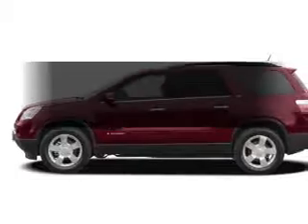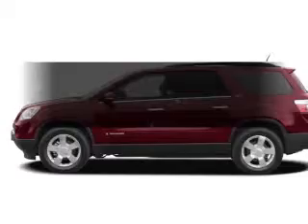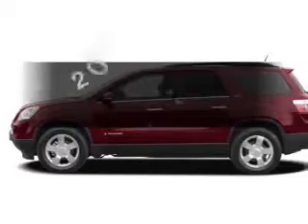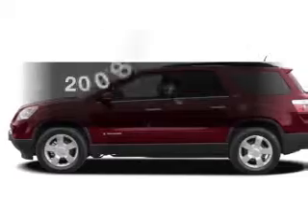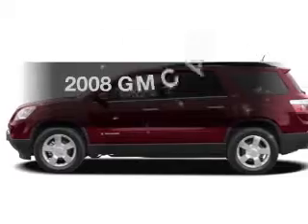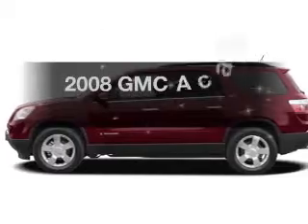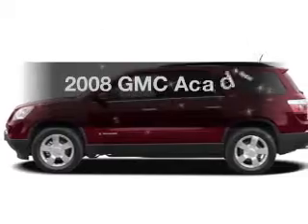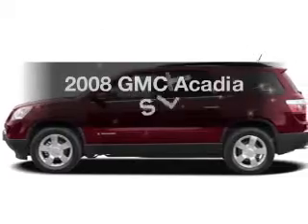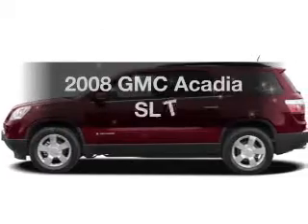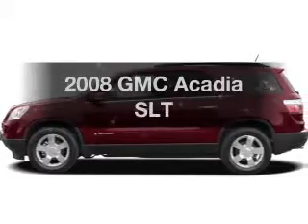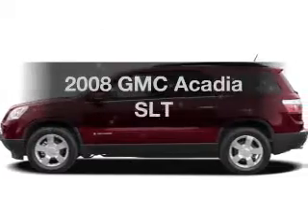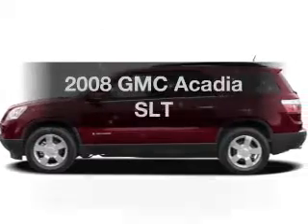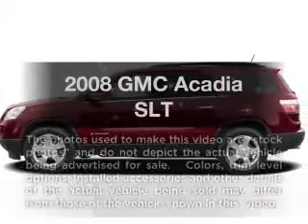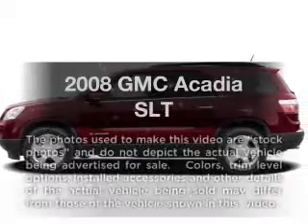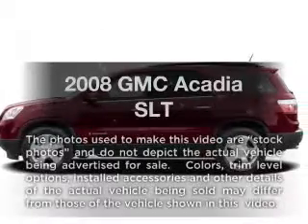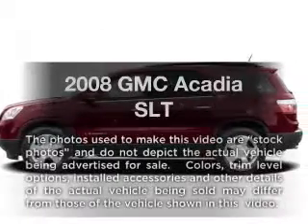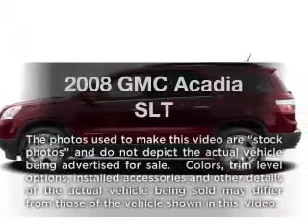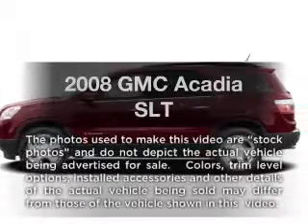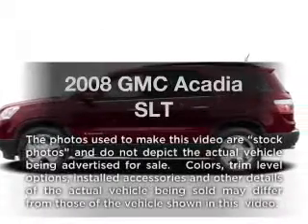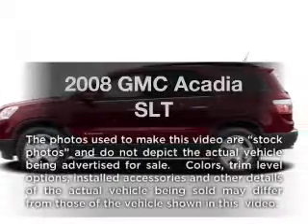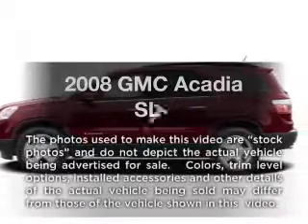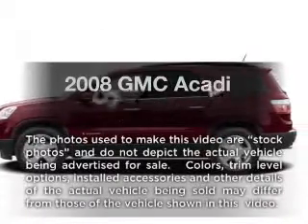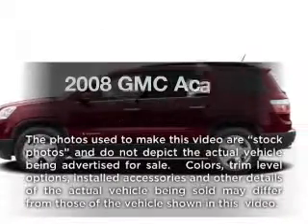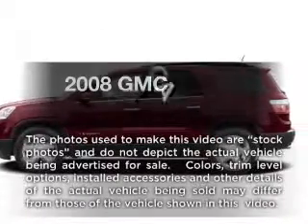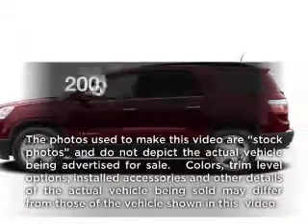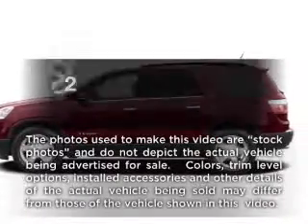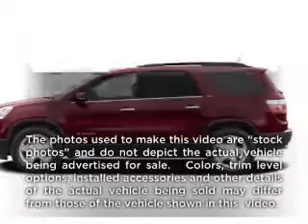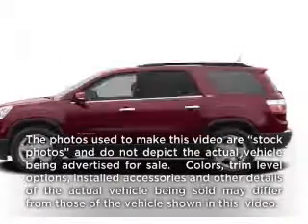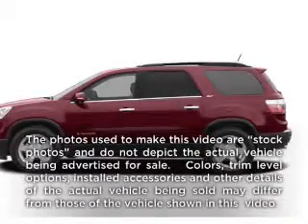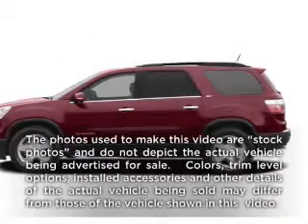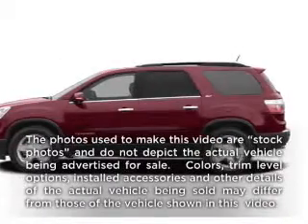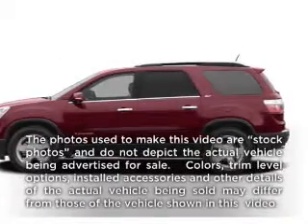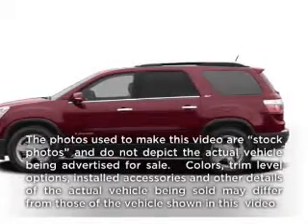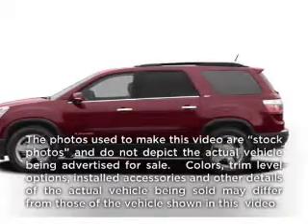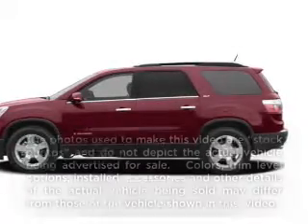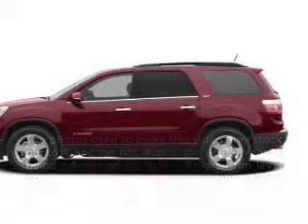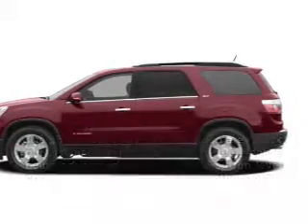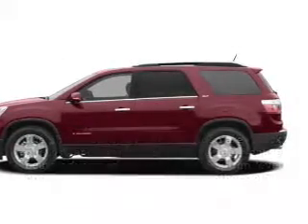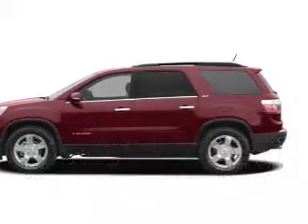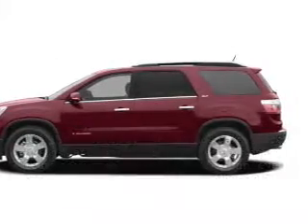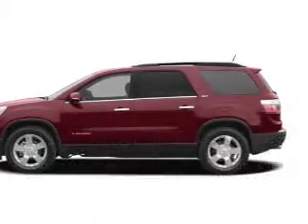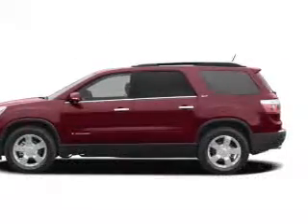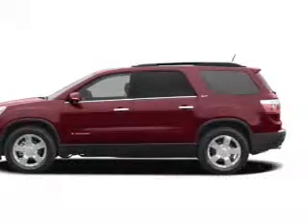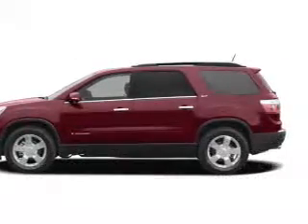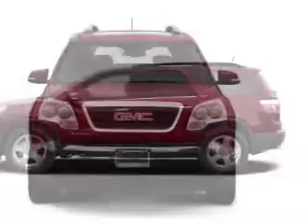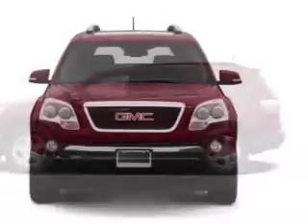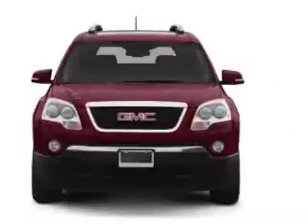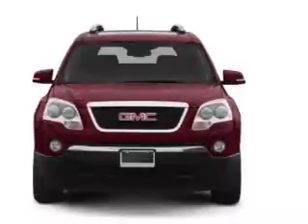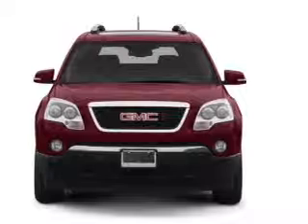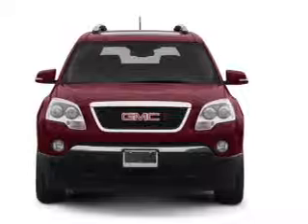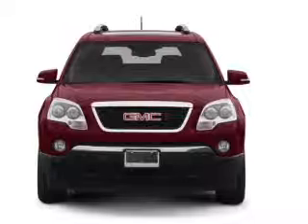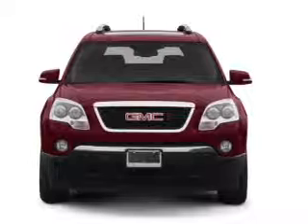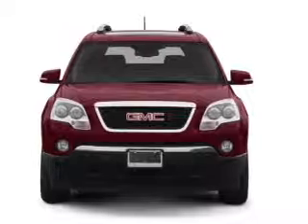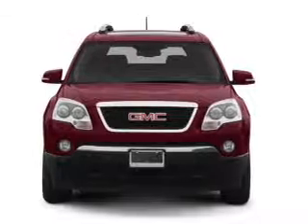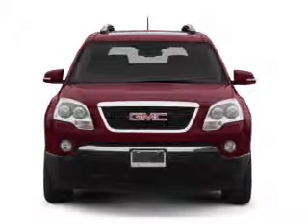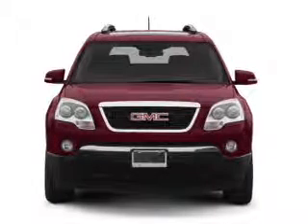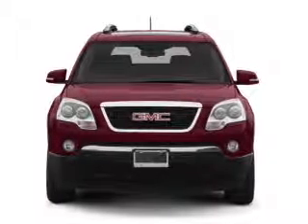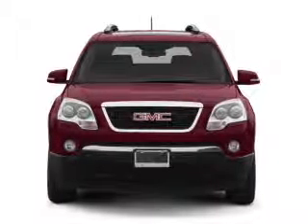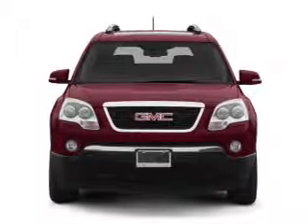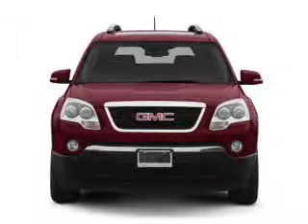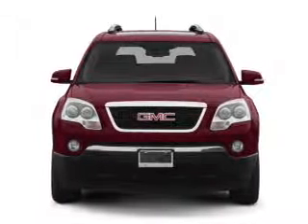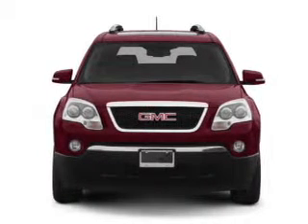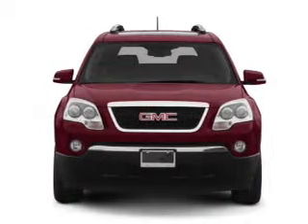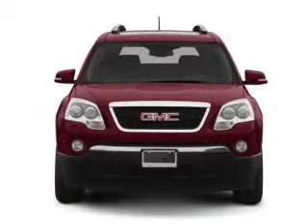Imagine yourself in this 2008 GMC Acadia. Travel the roads in style and comfort in this great vehicle.